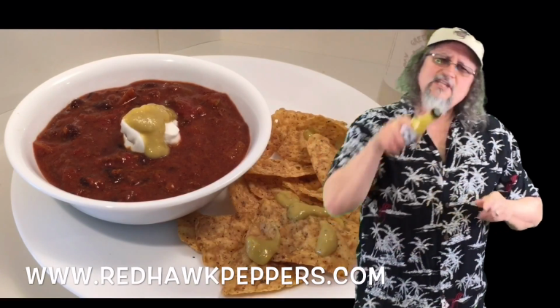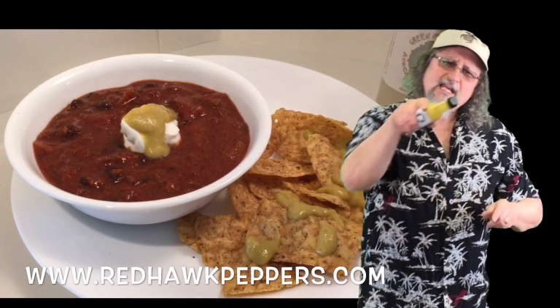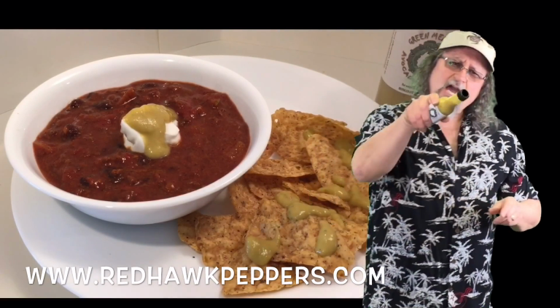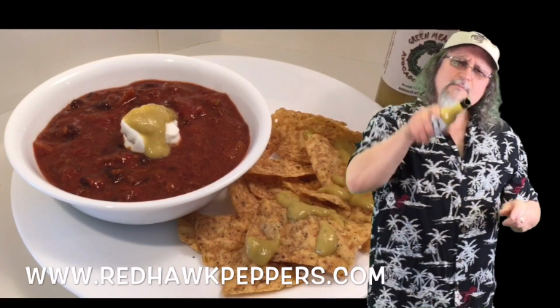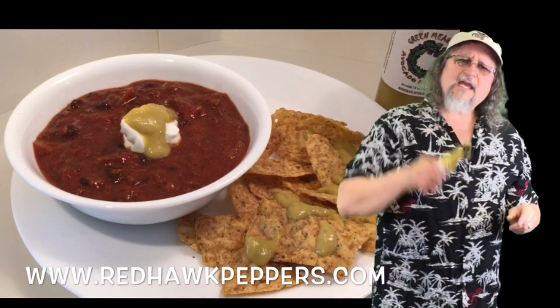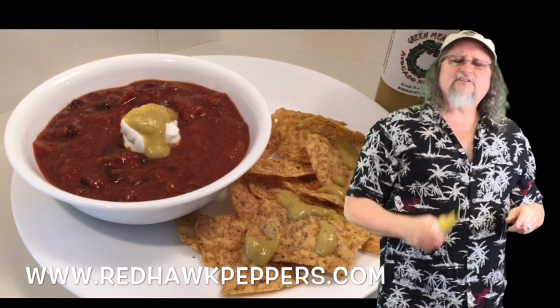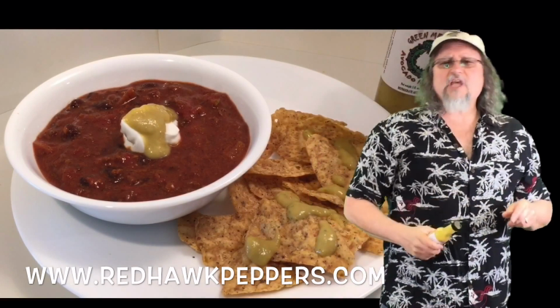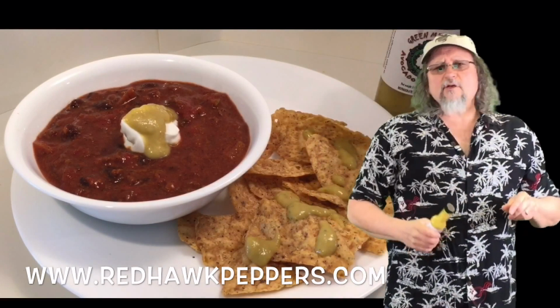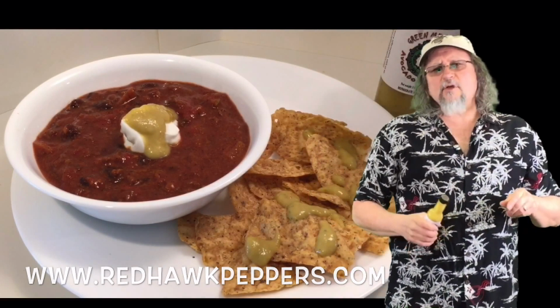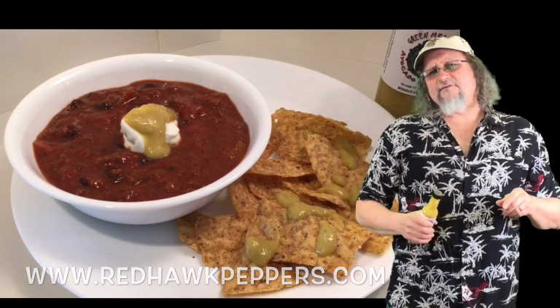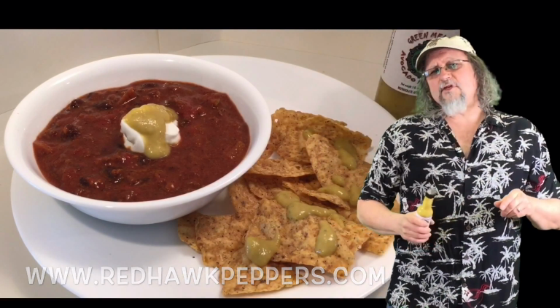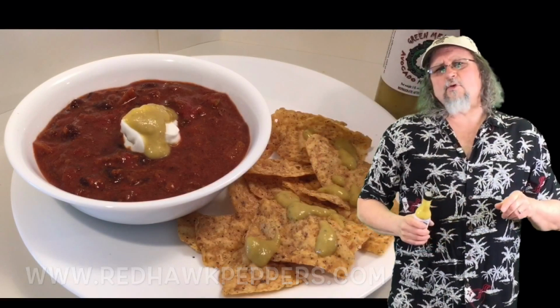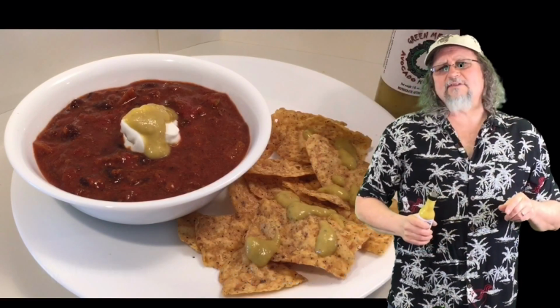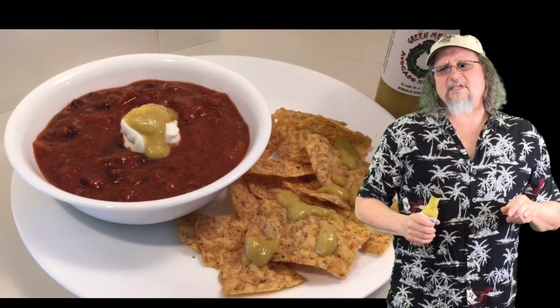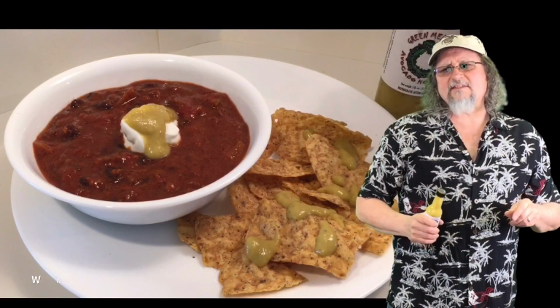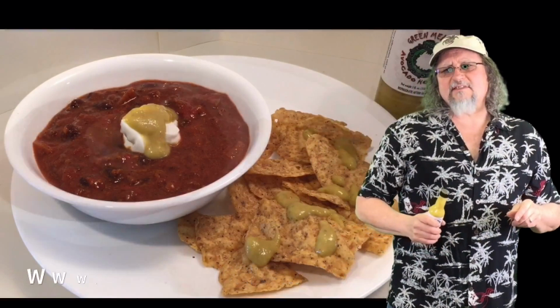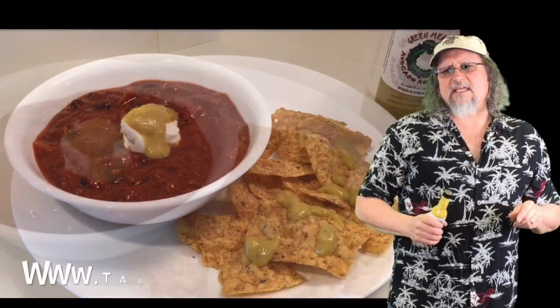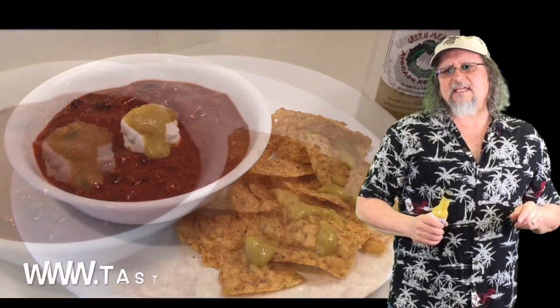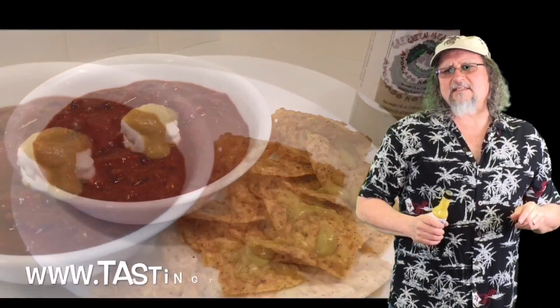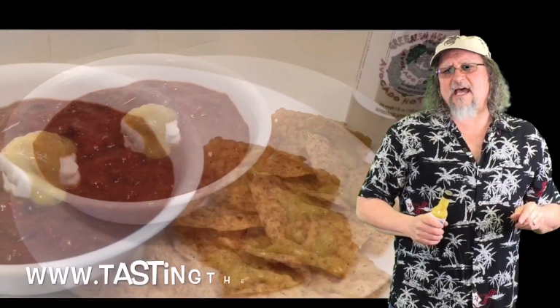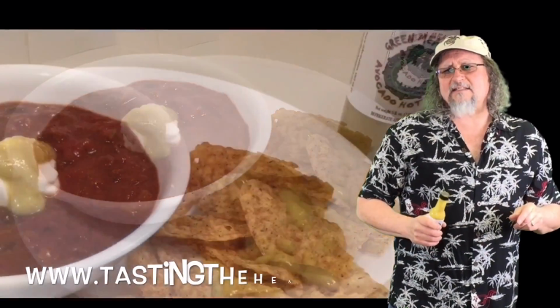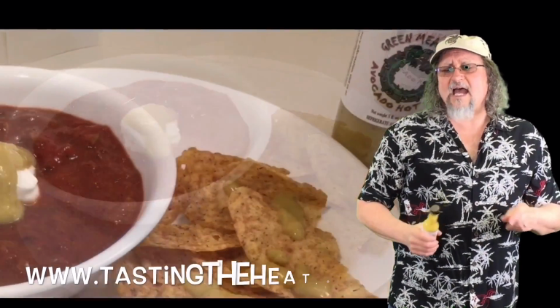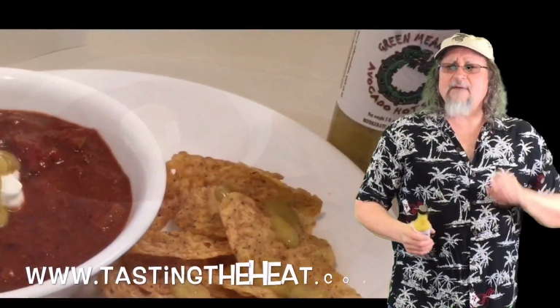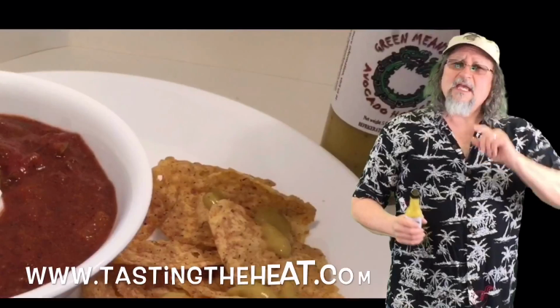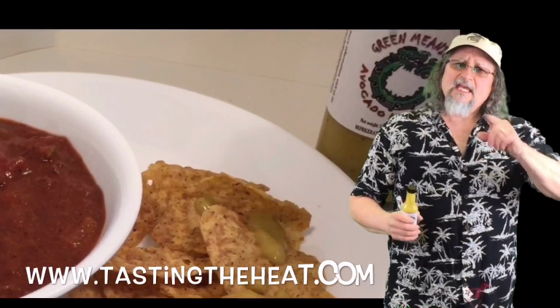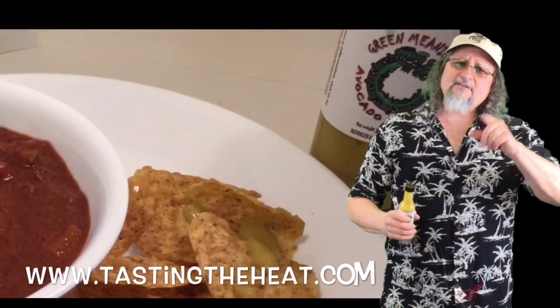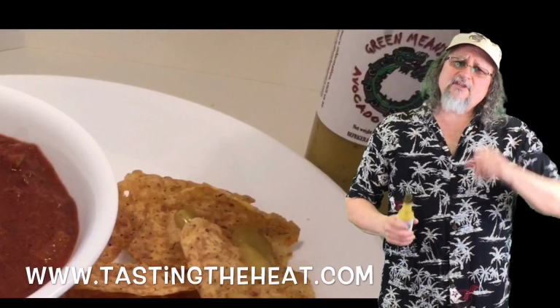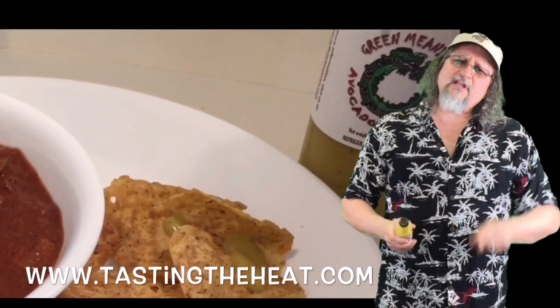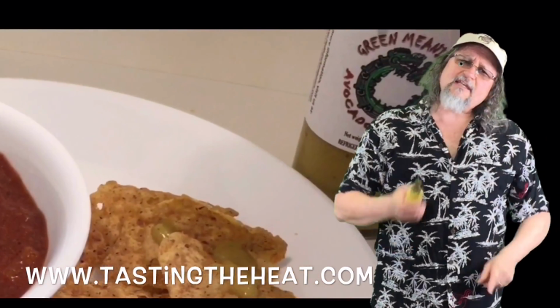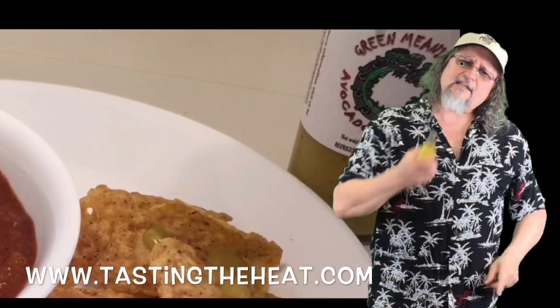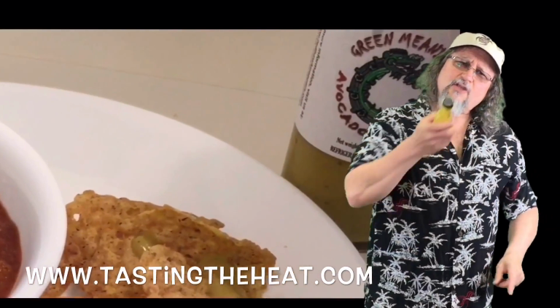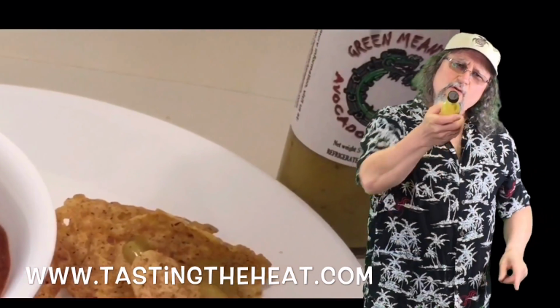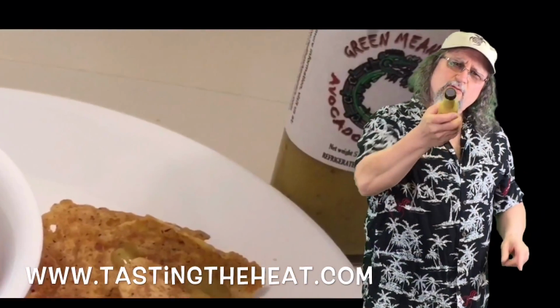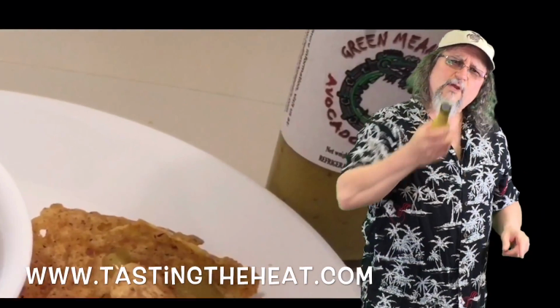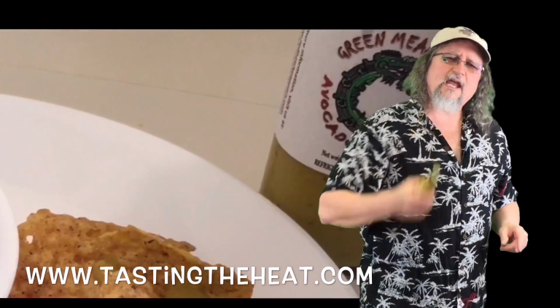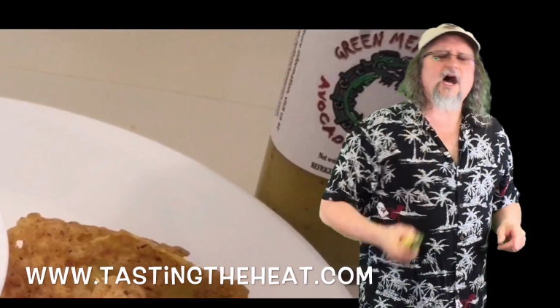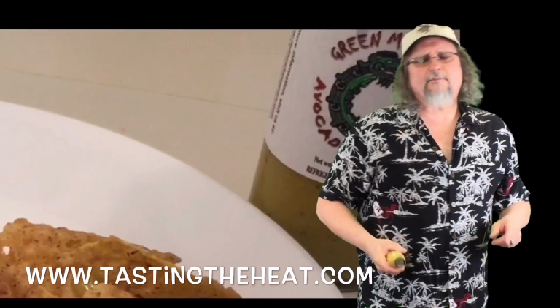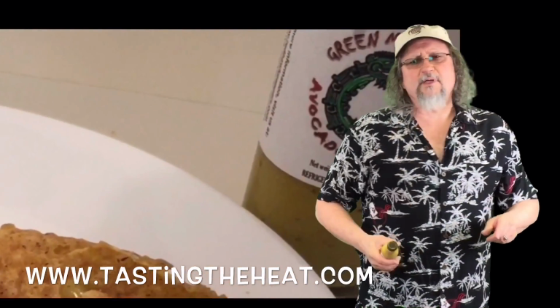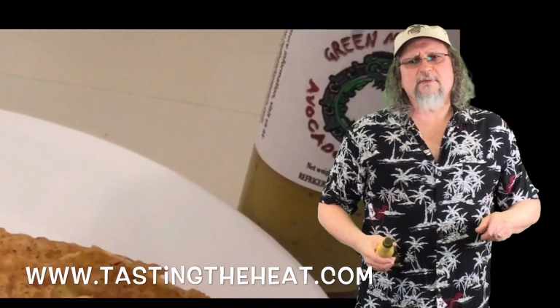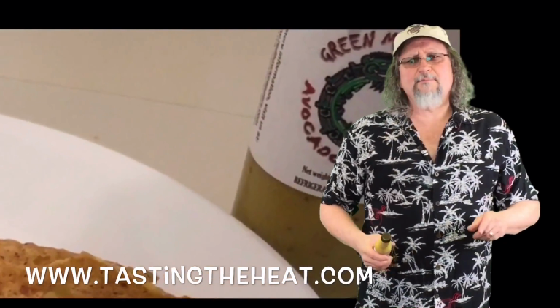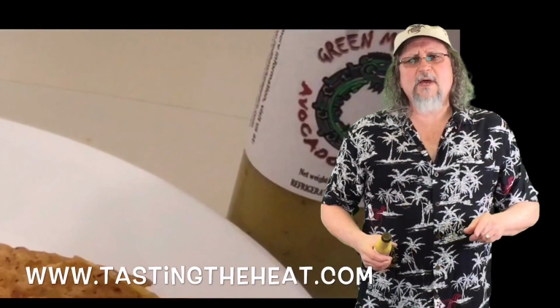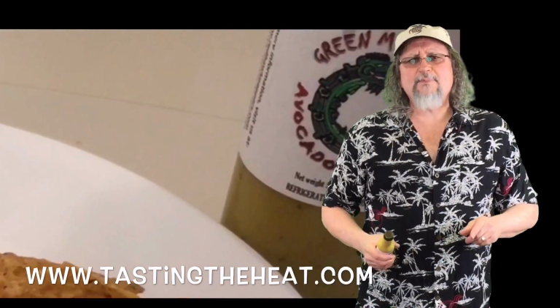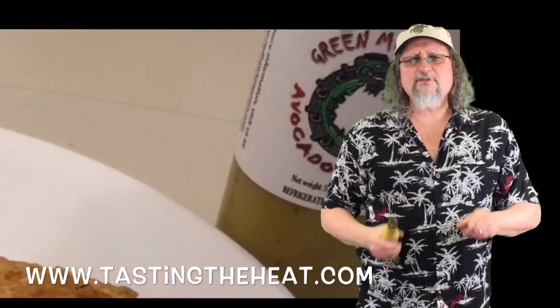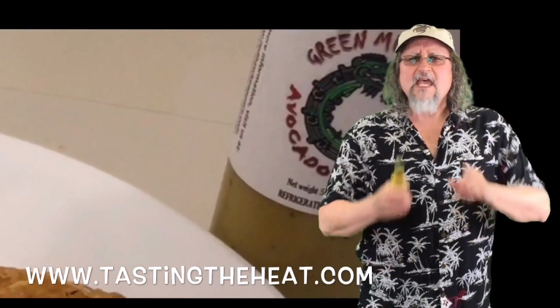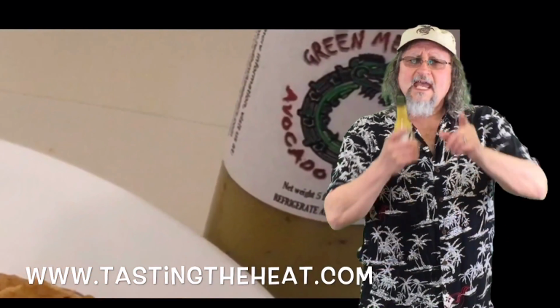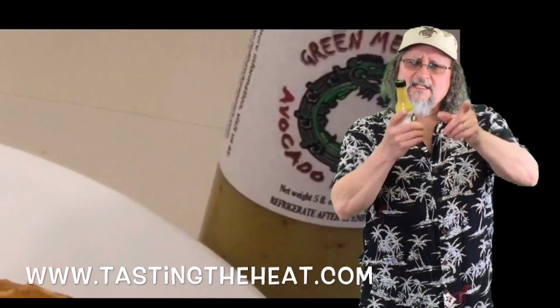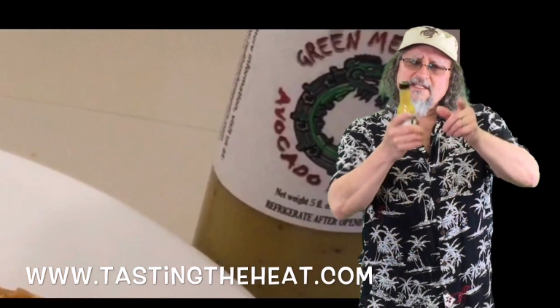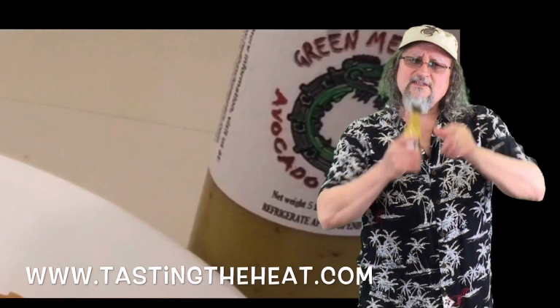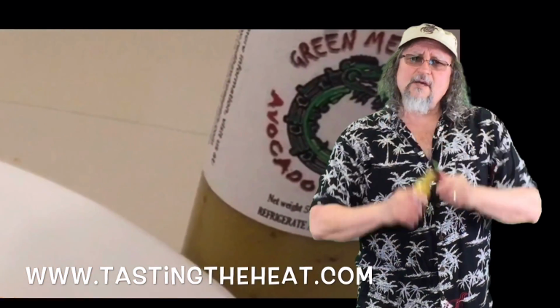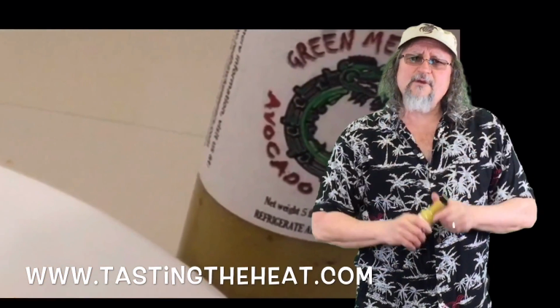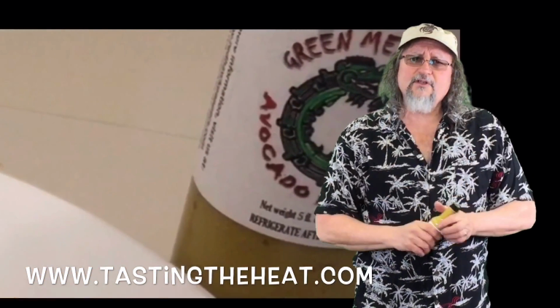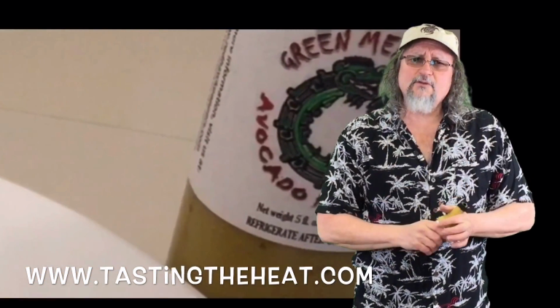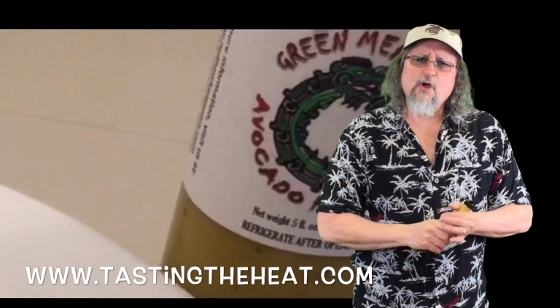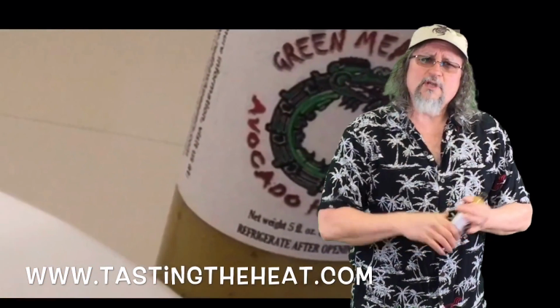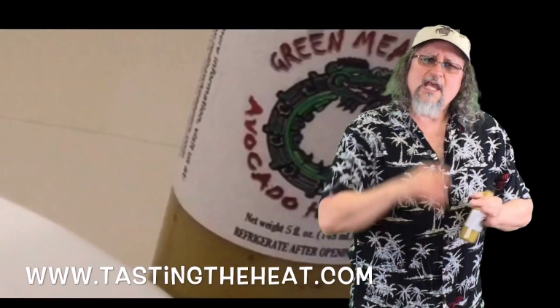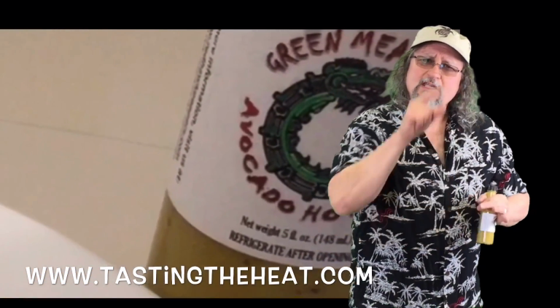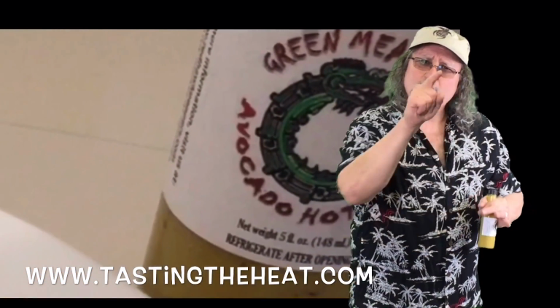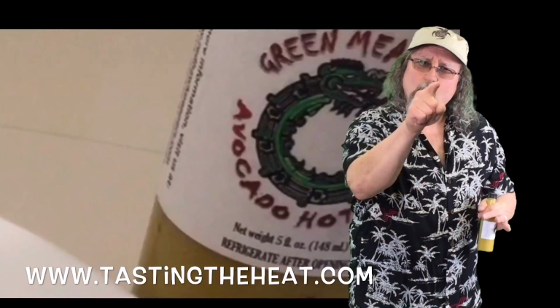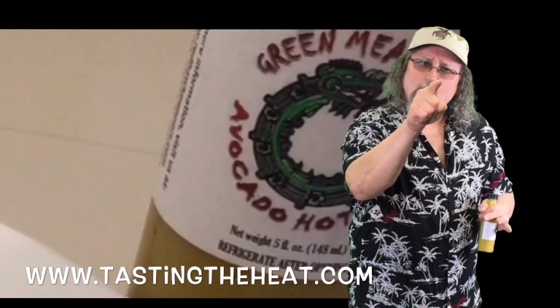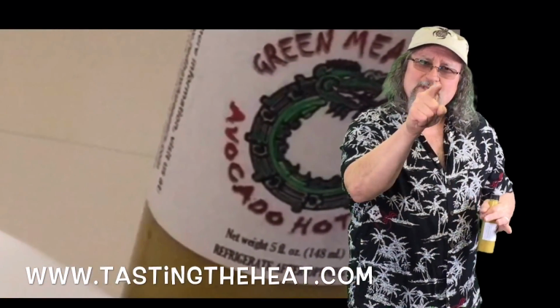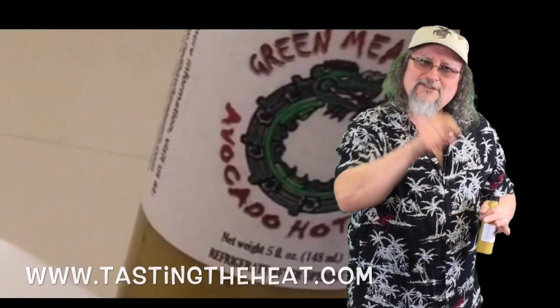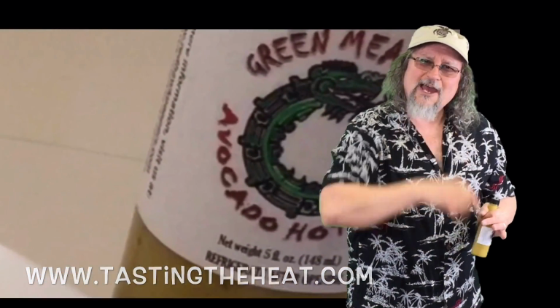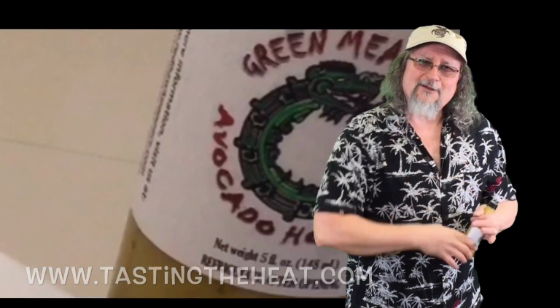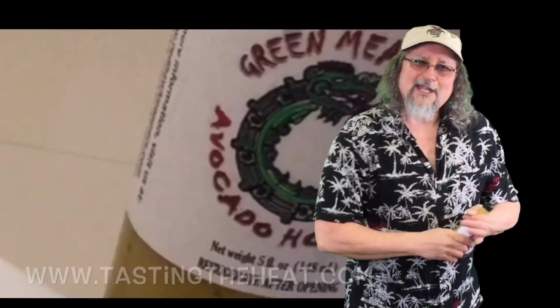Check out my entire review on TastingtheHeat.com. Hit the link and go to Red Hawk Premium Peppers and get some of your own. You won't be sorry.